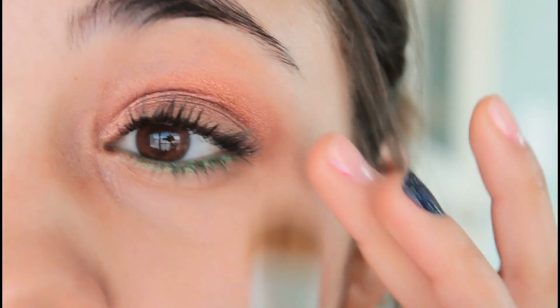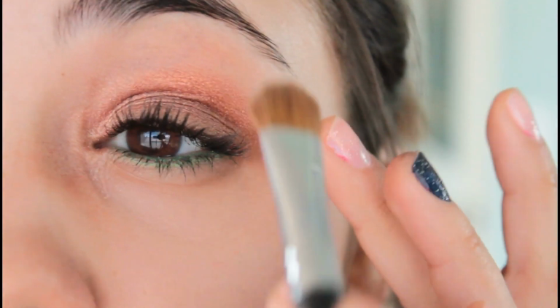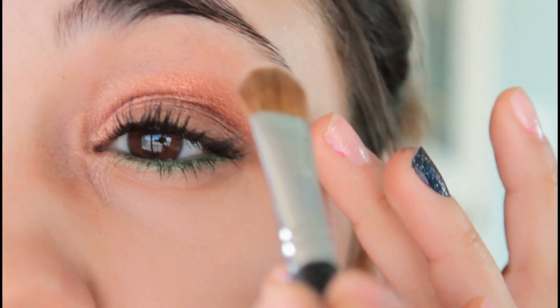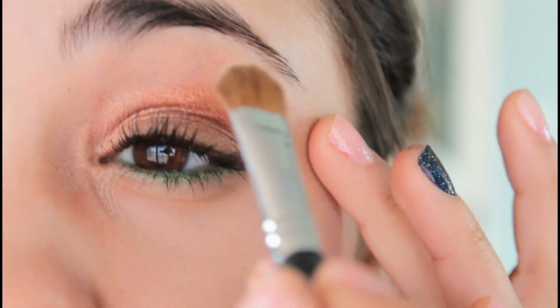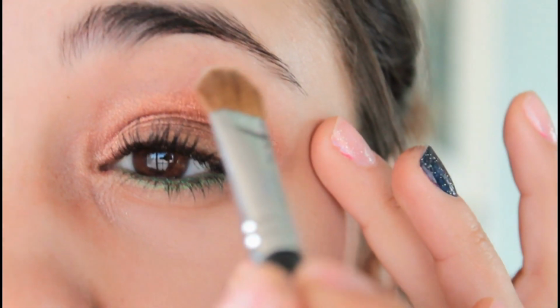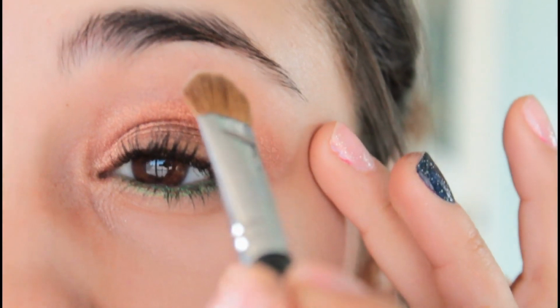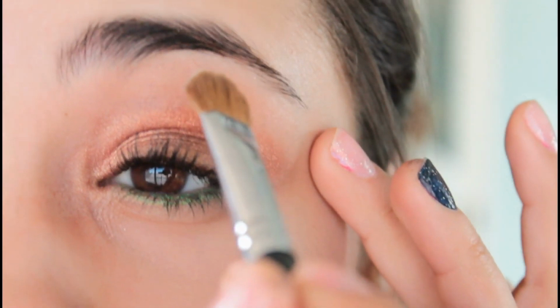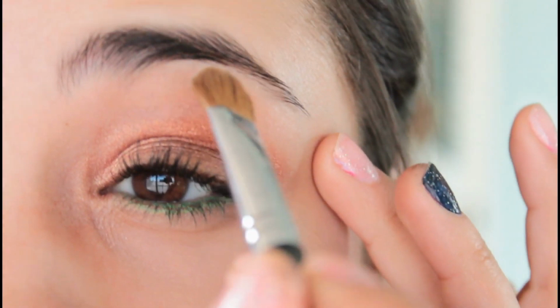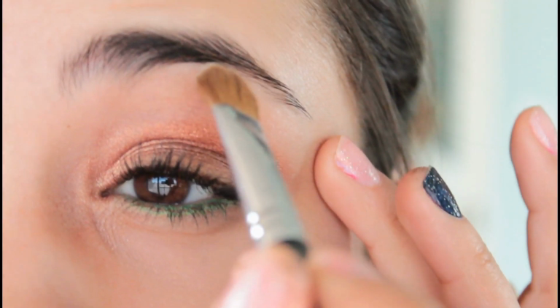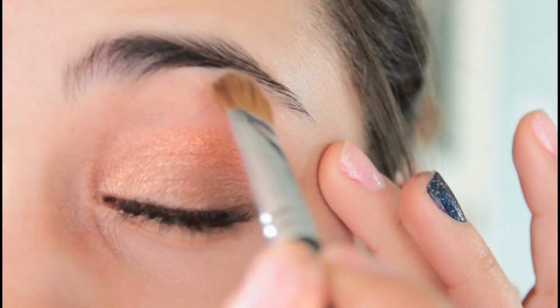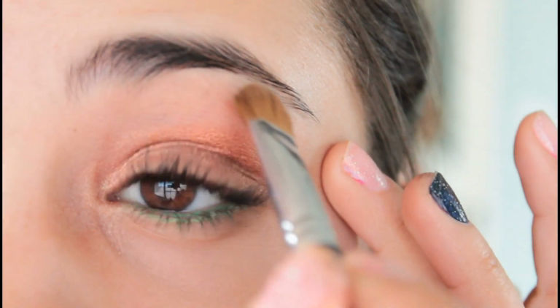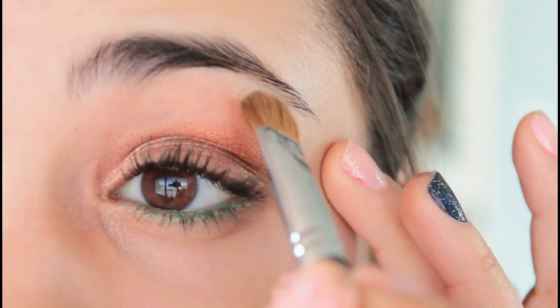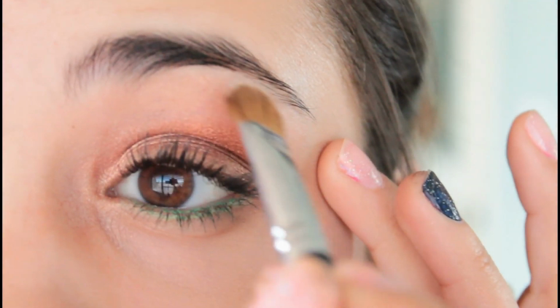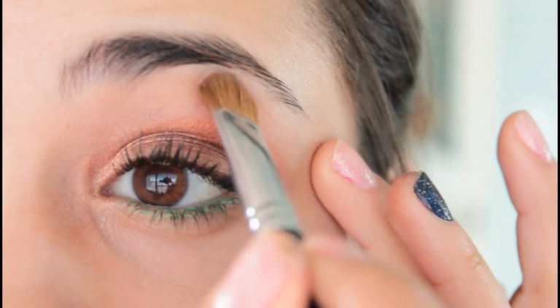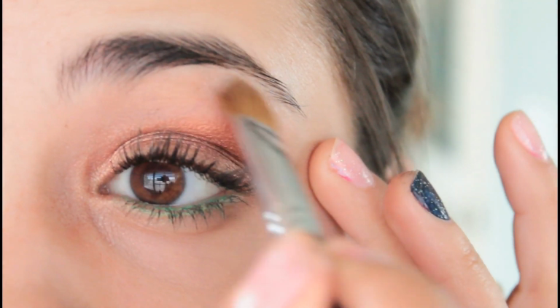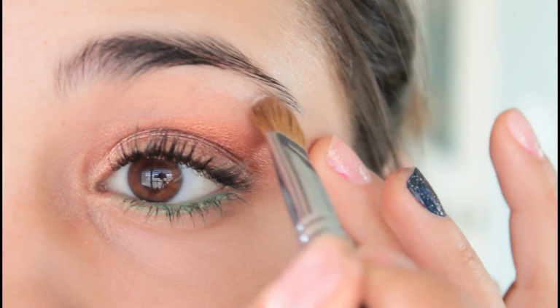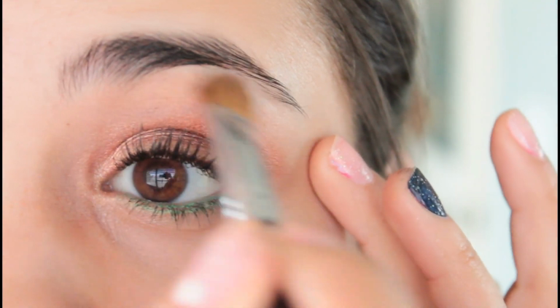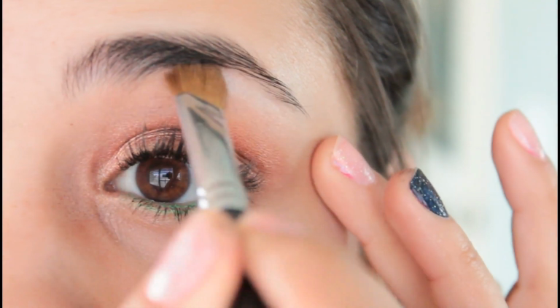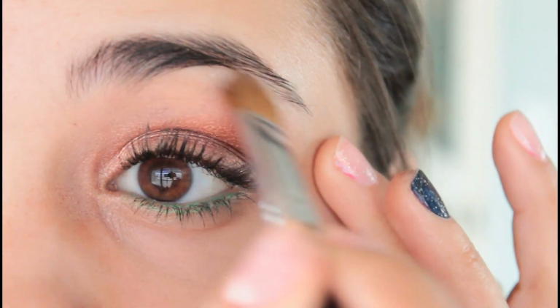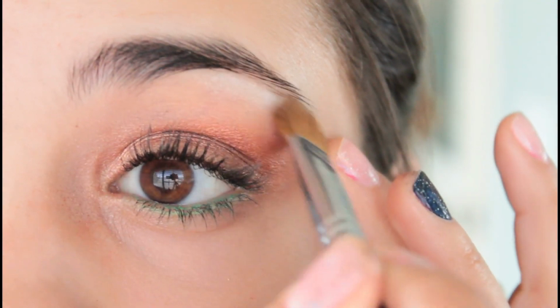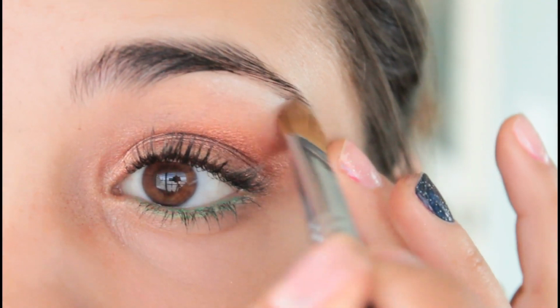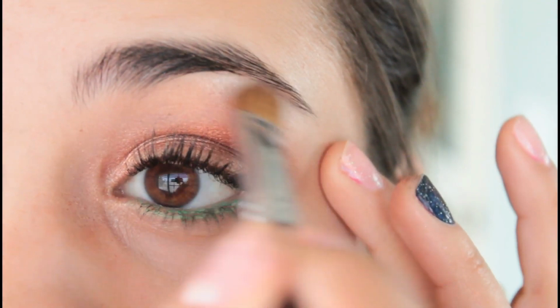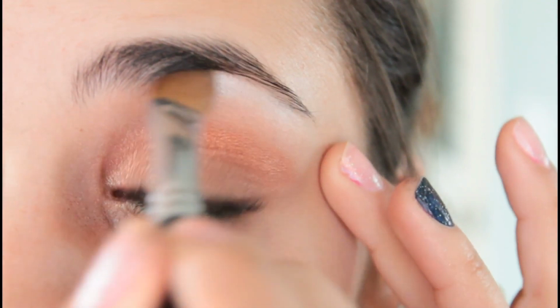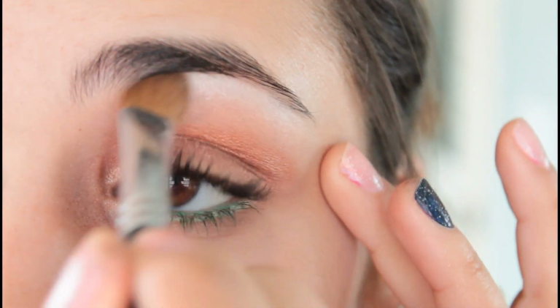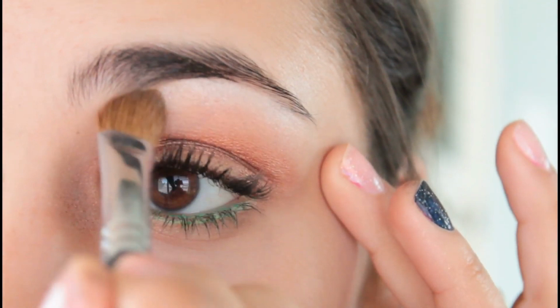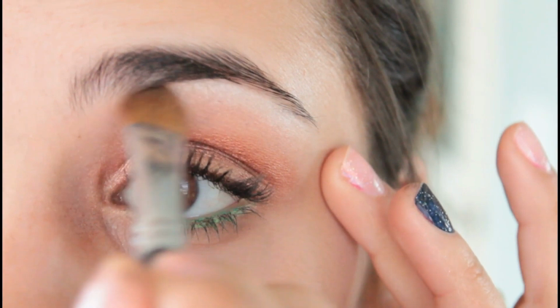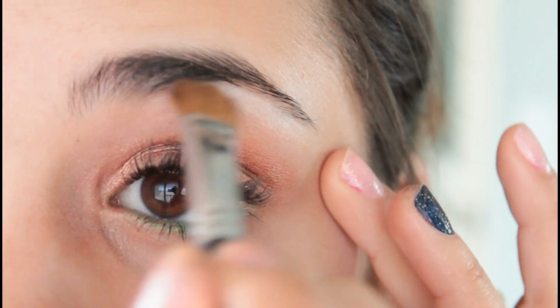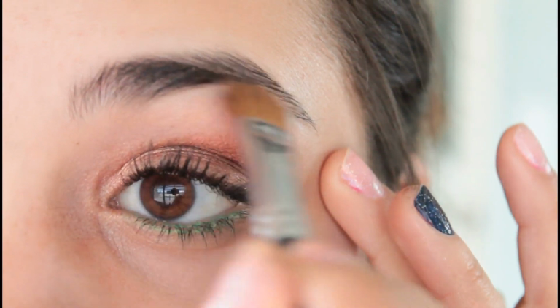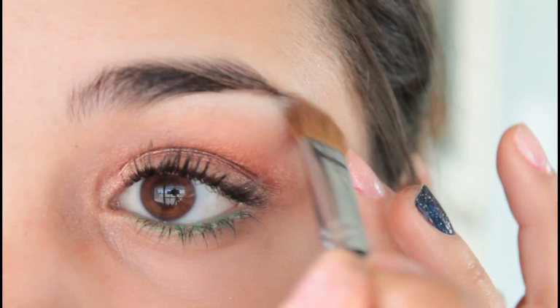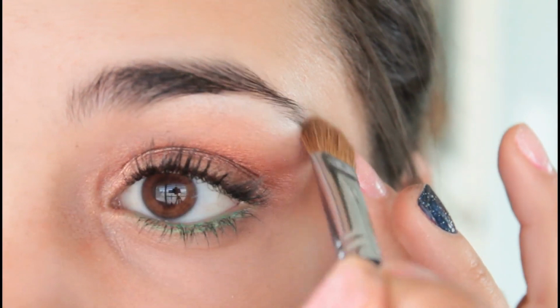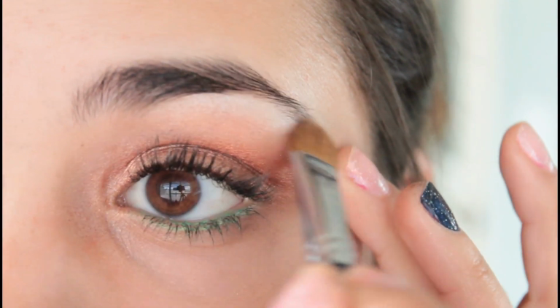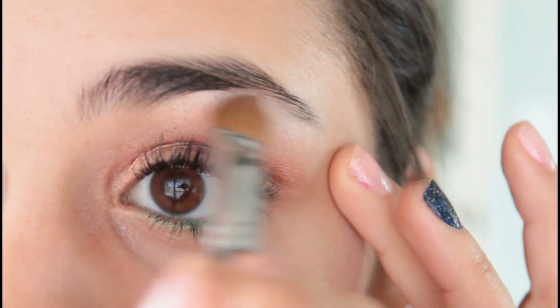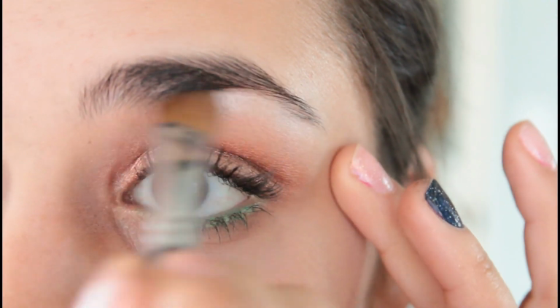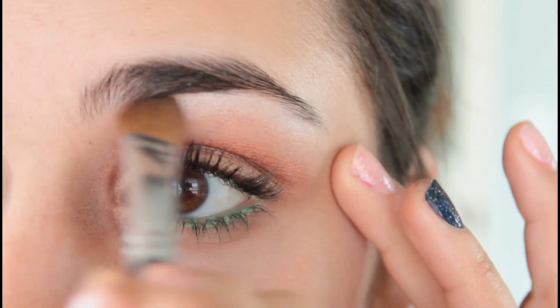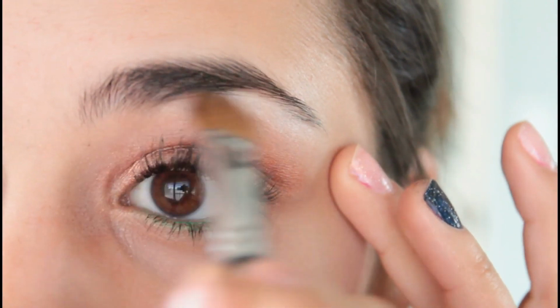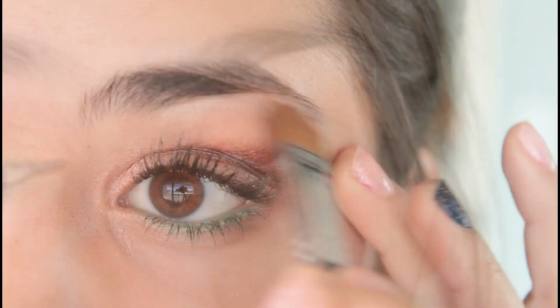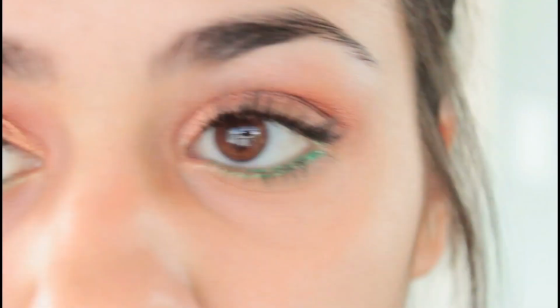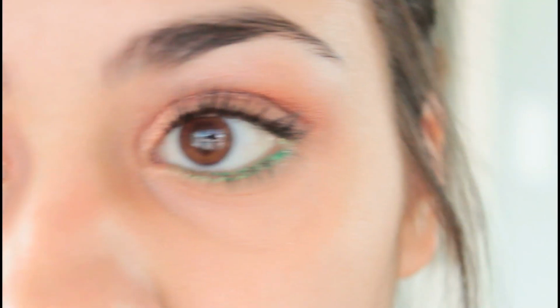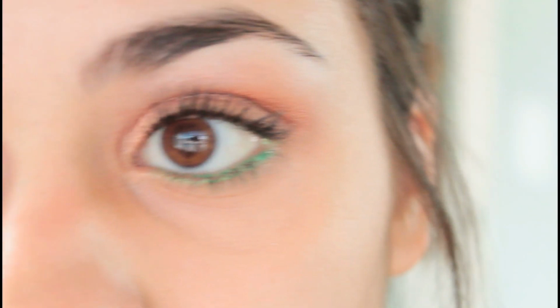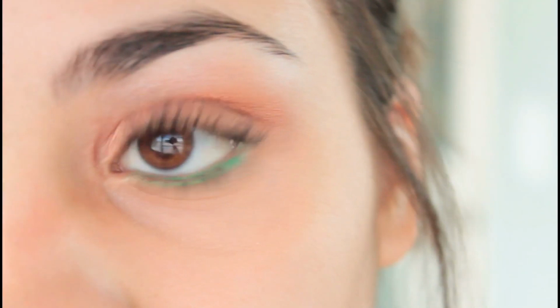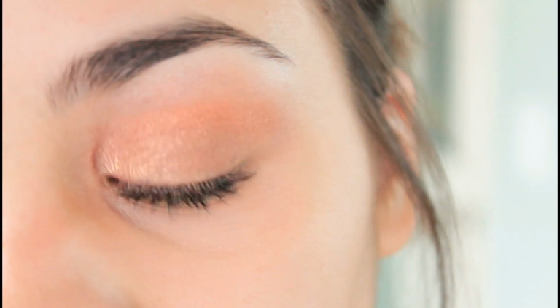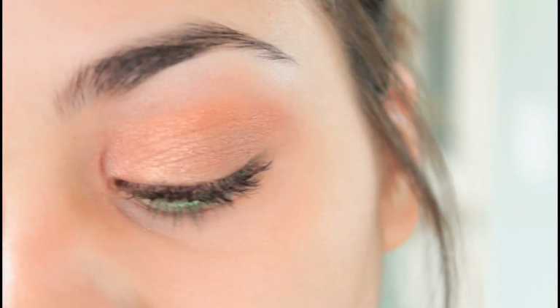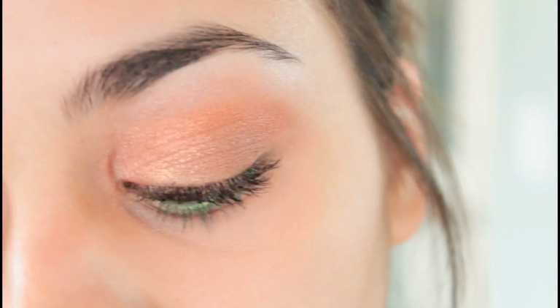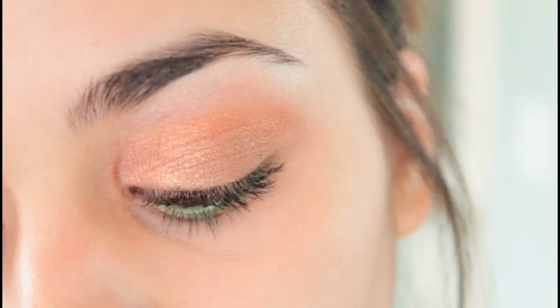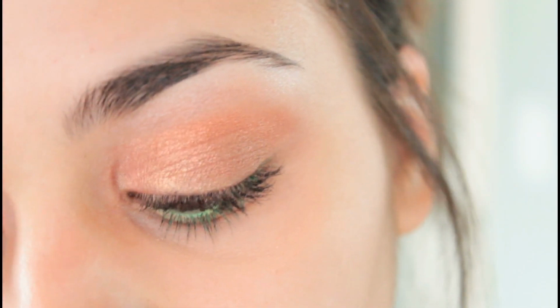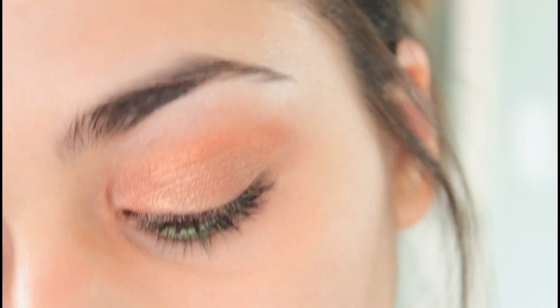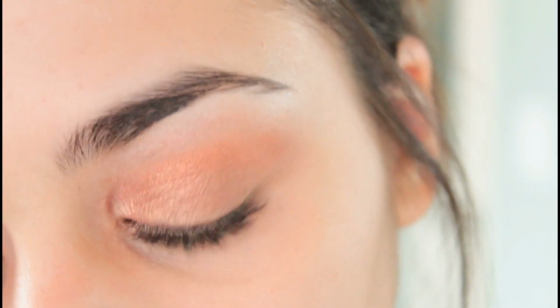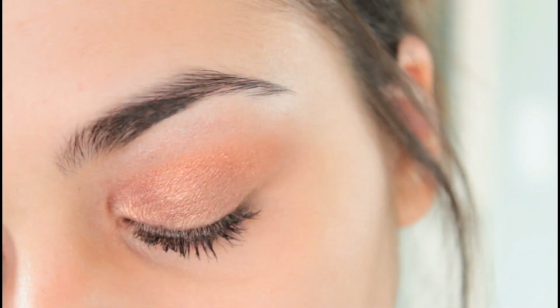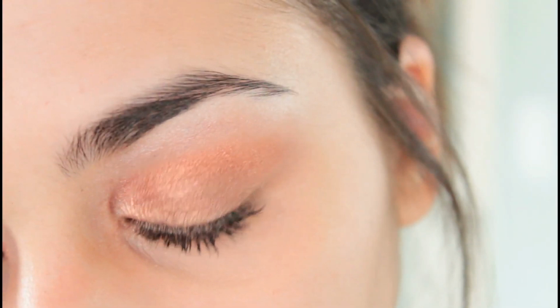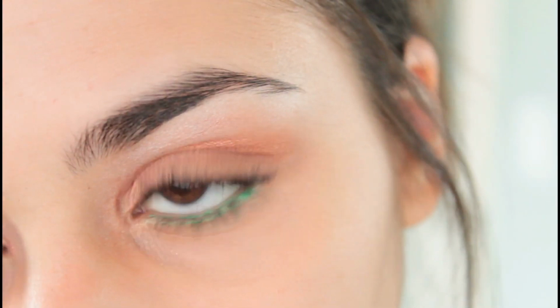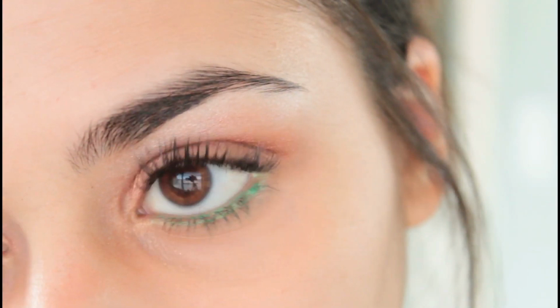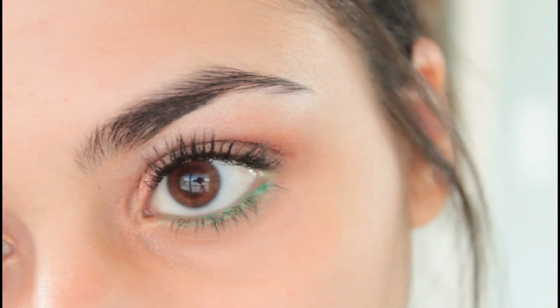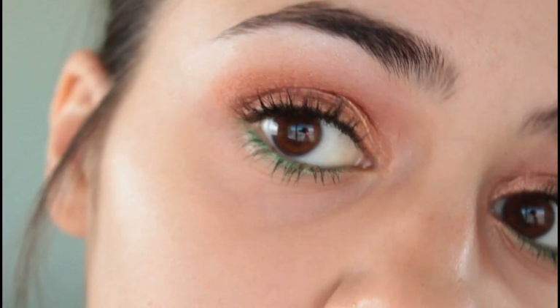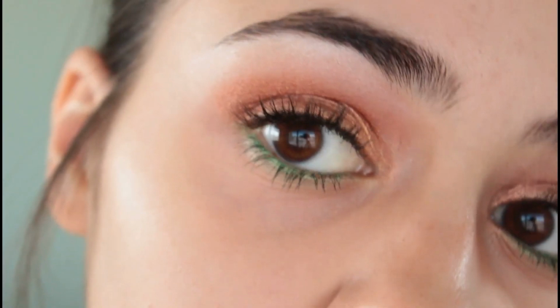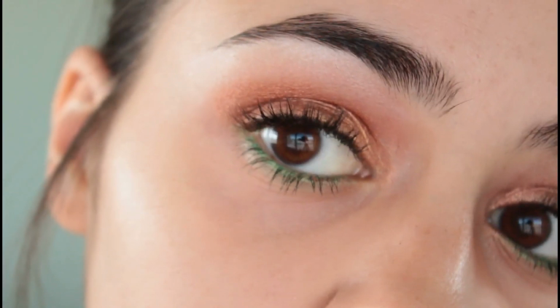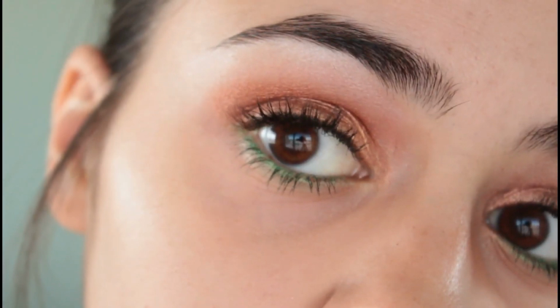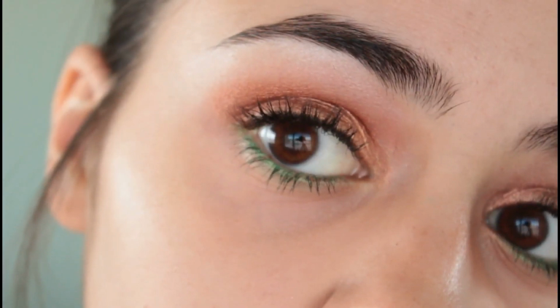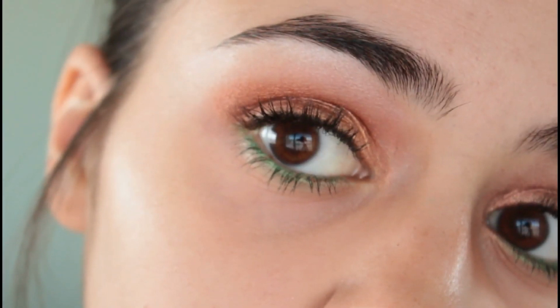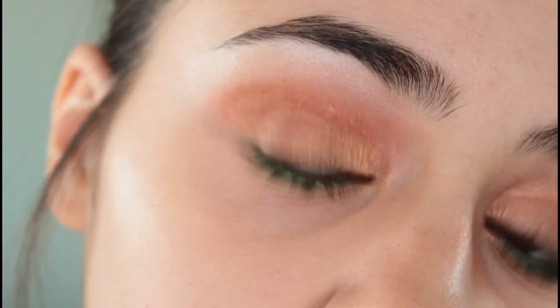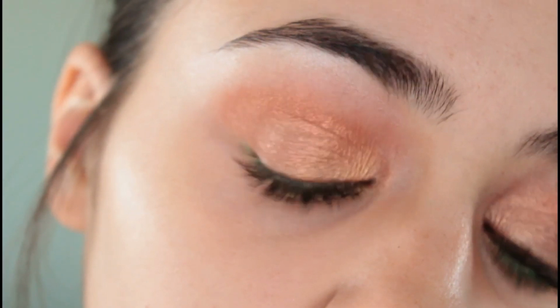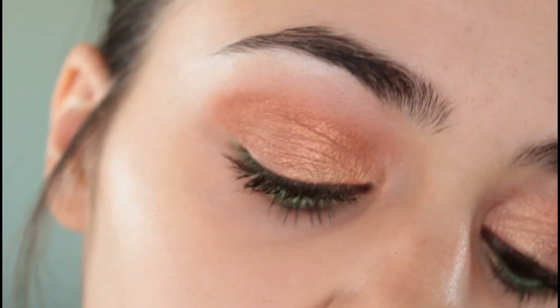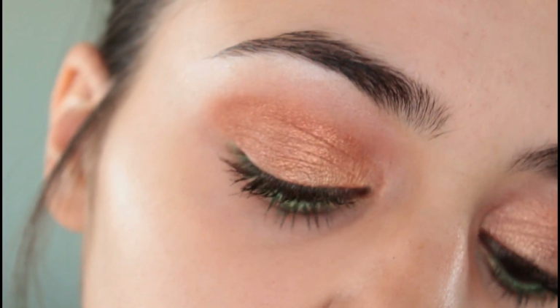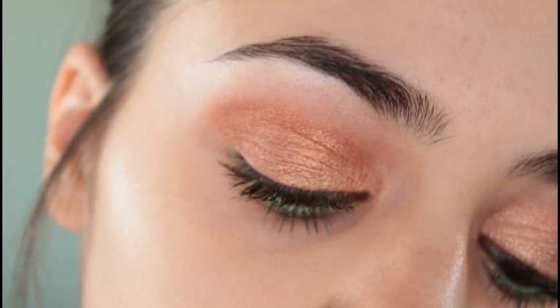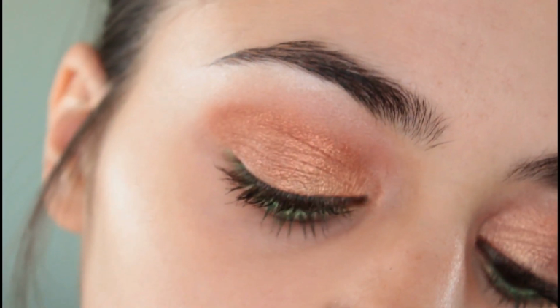Of course, to tie in the whole look, add a white highlight underneath your brow bone, and that is it for the eyes. So here's a quick look at the eye makeup.